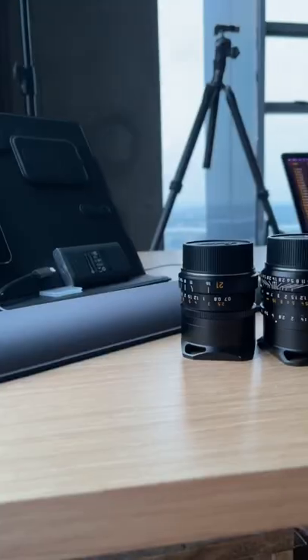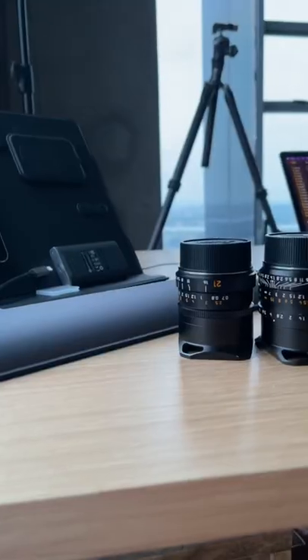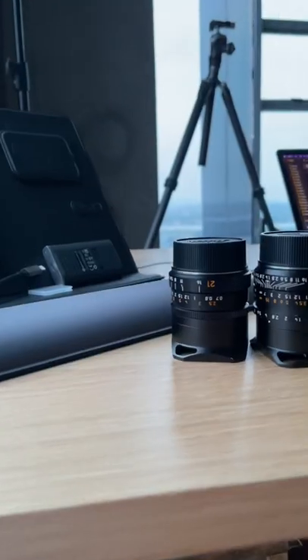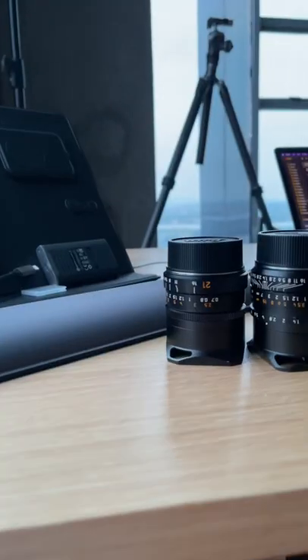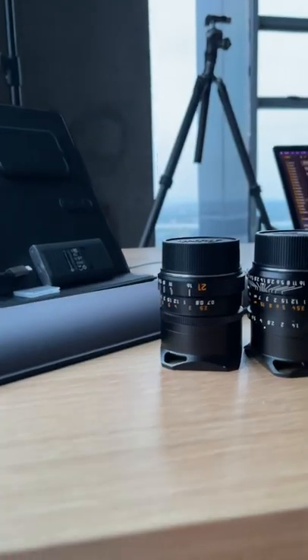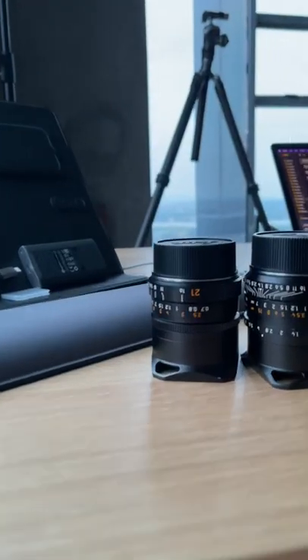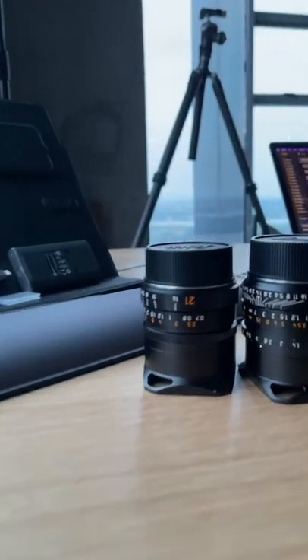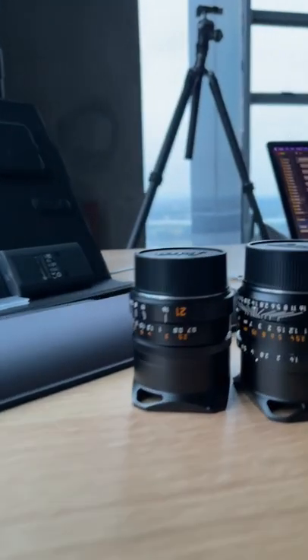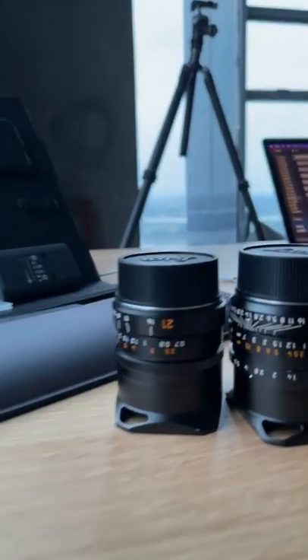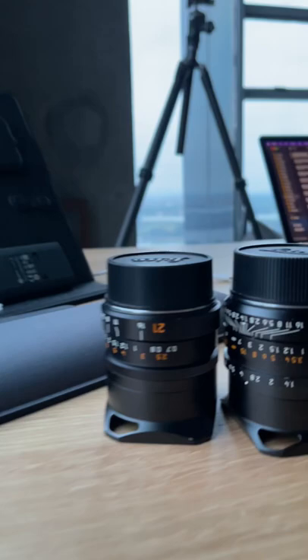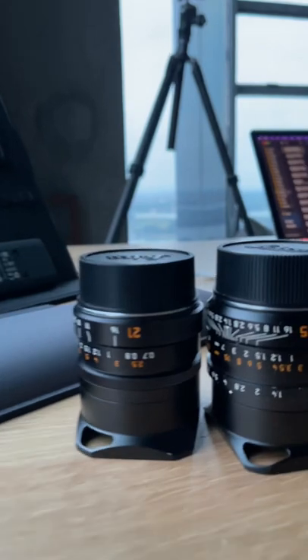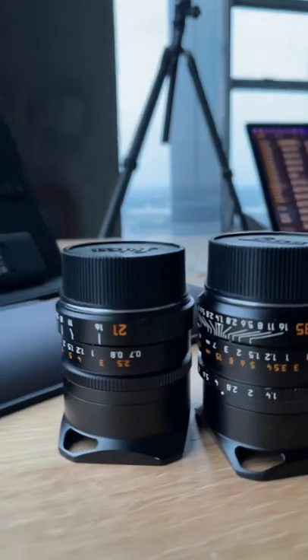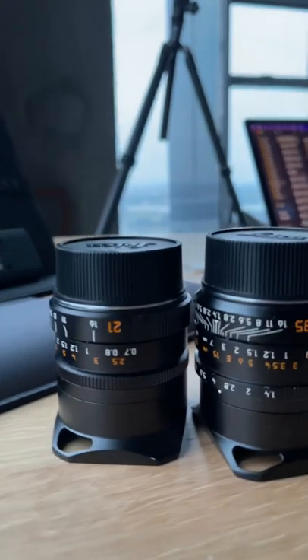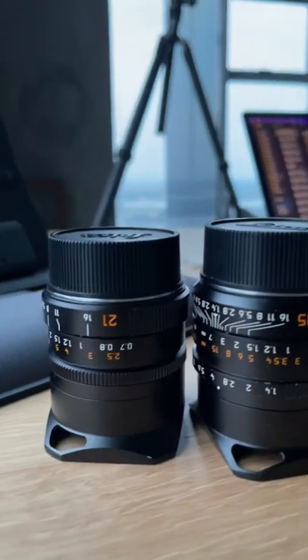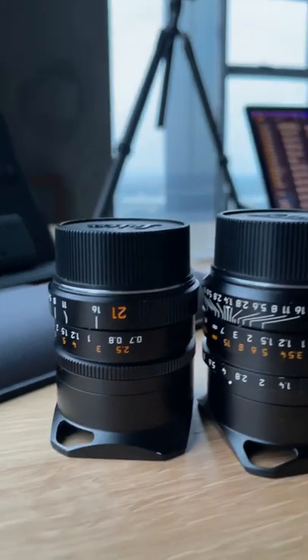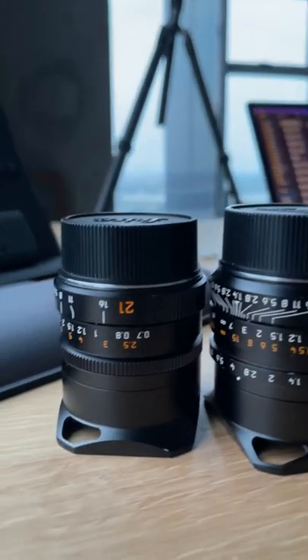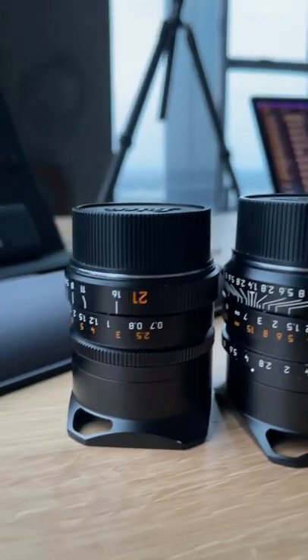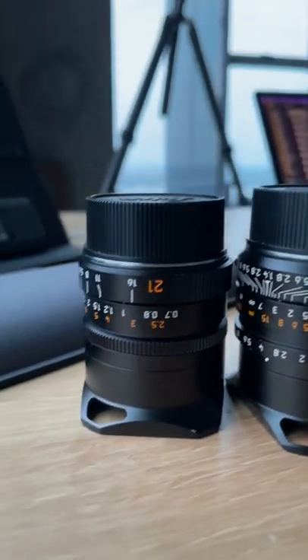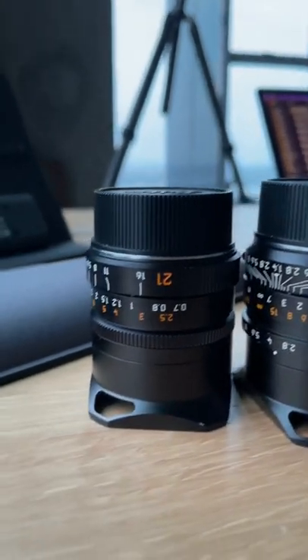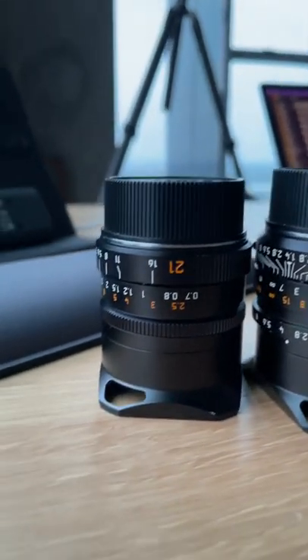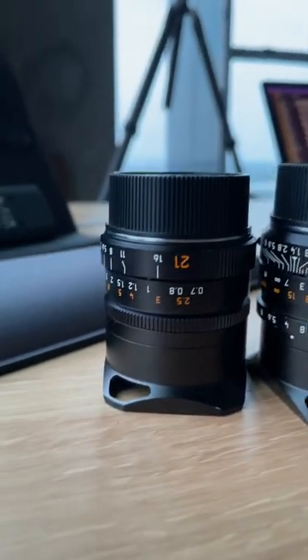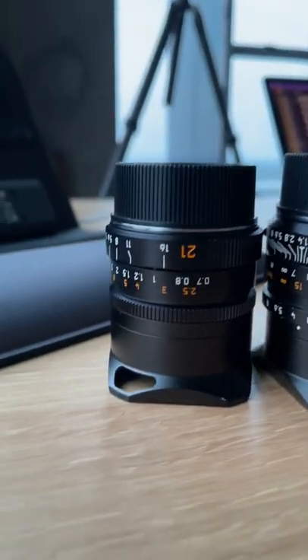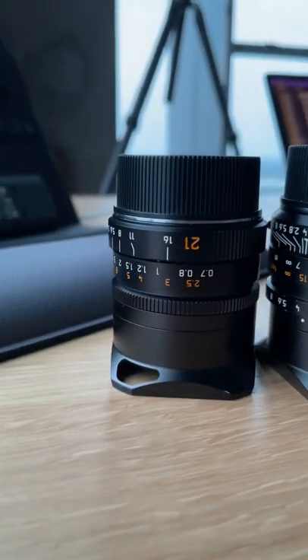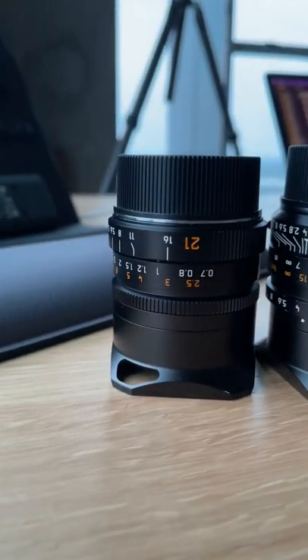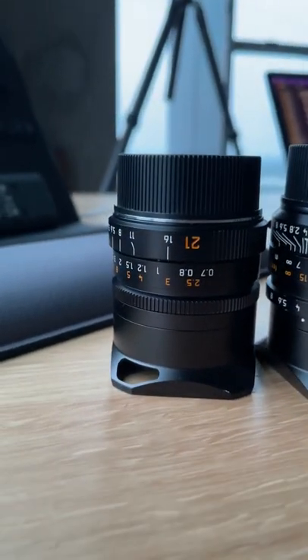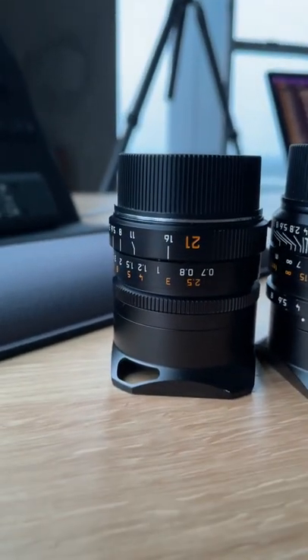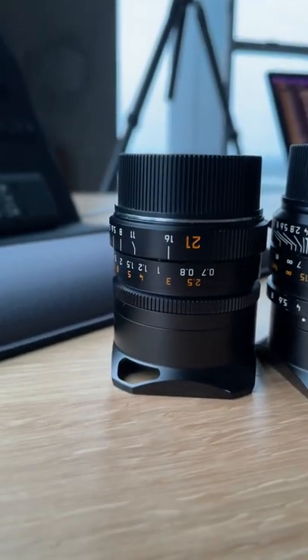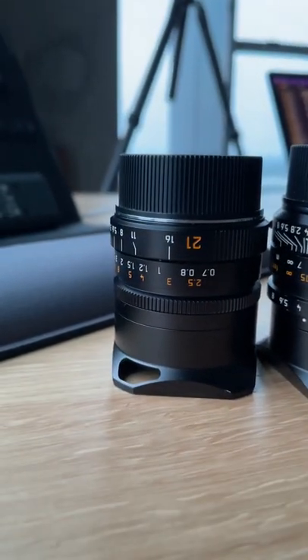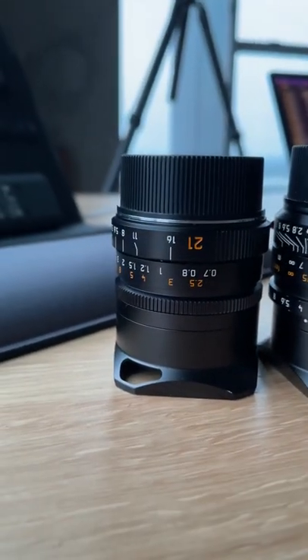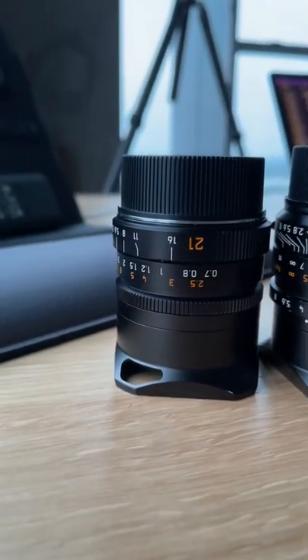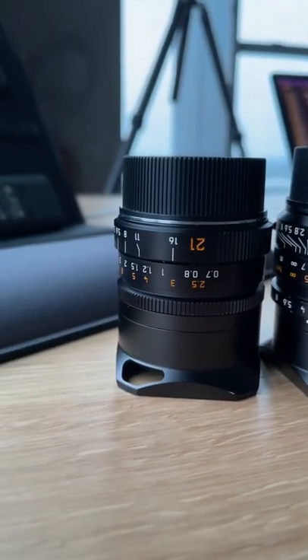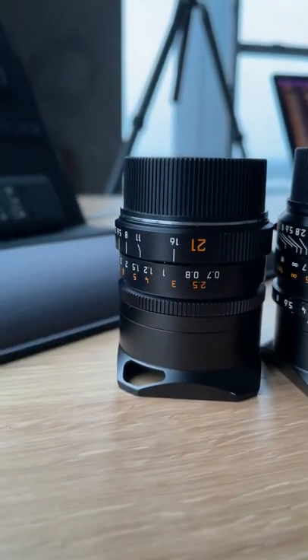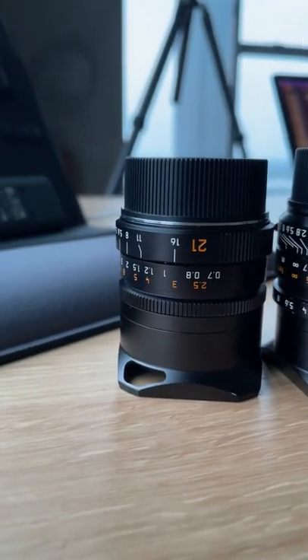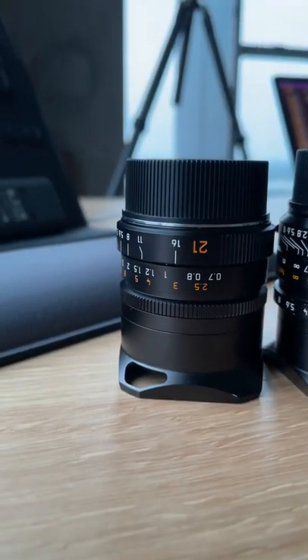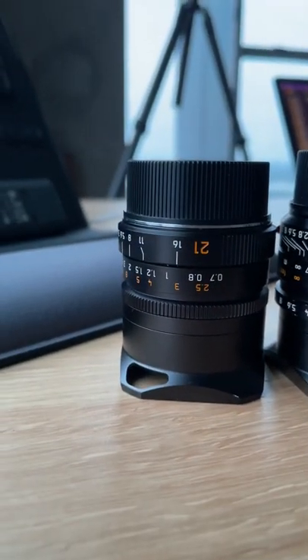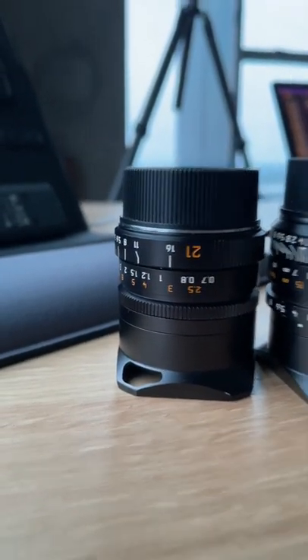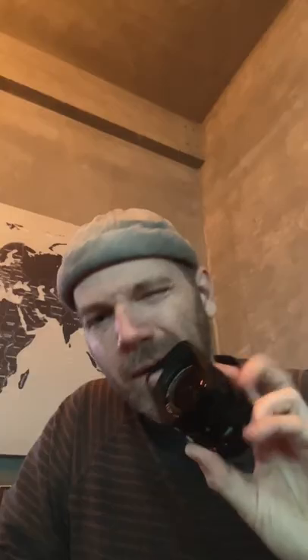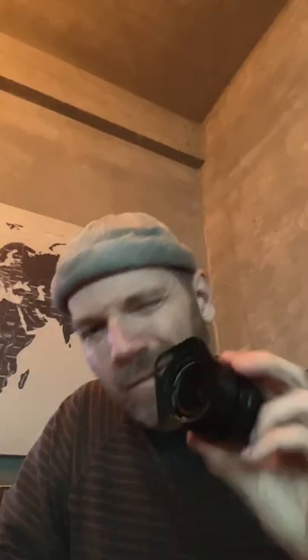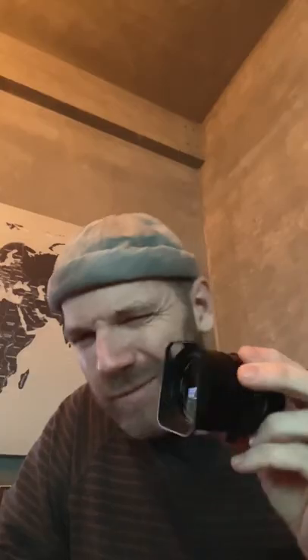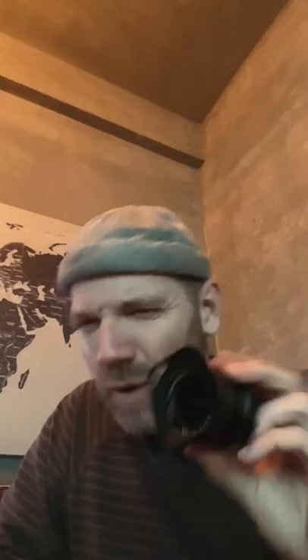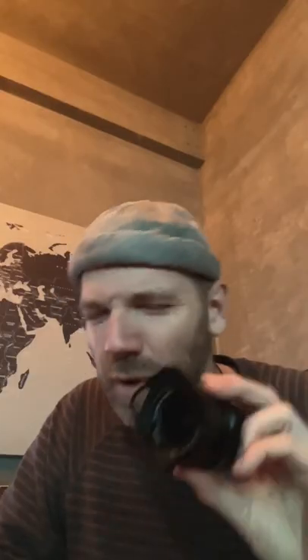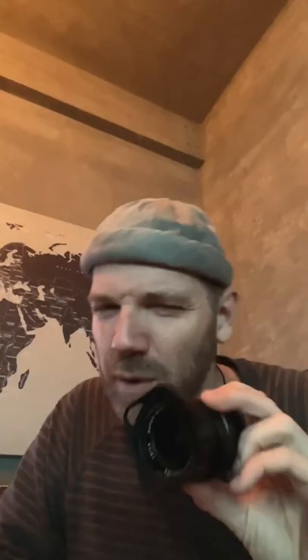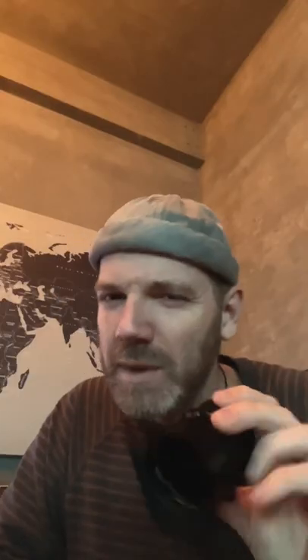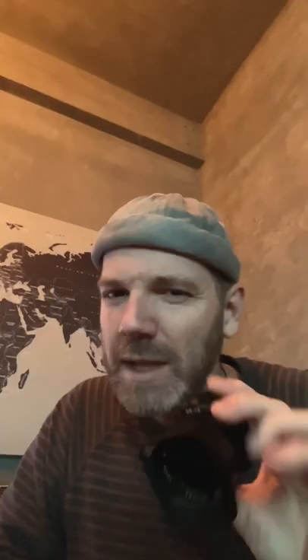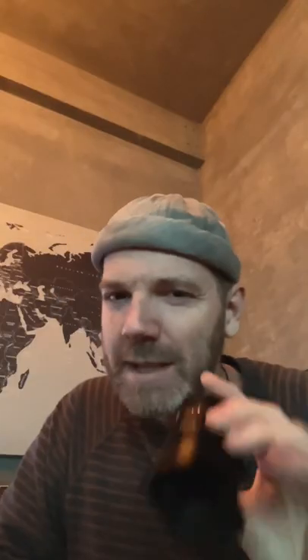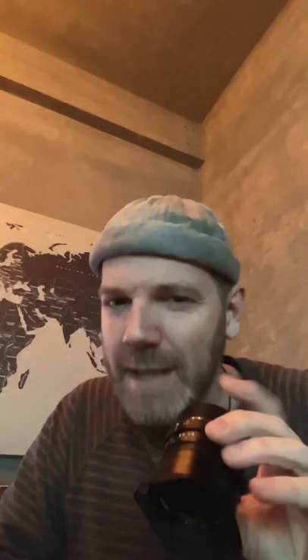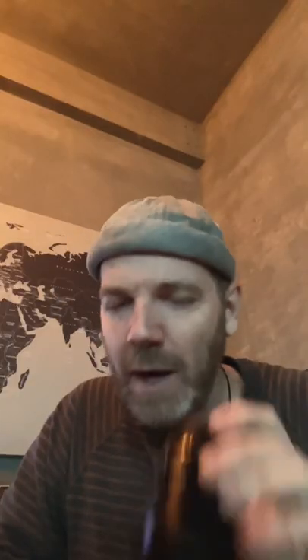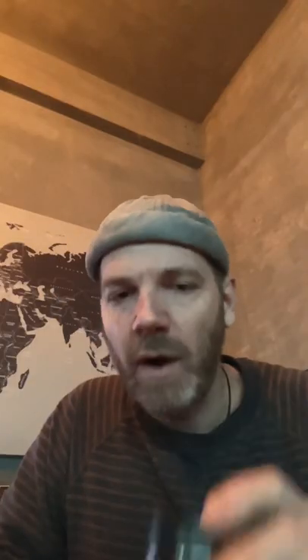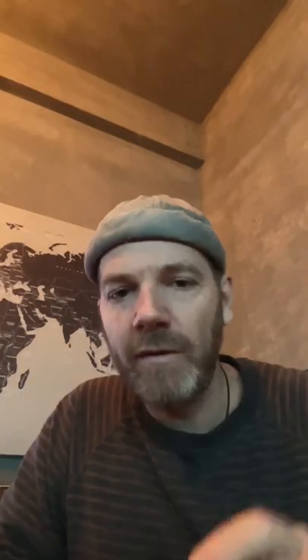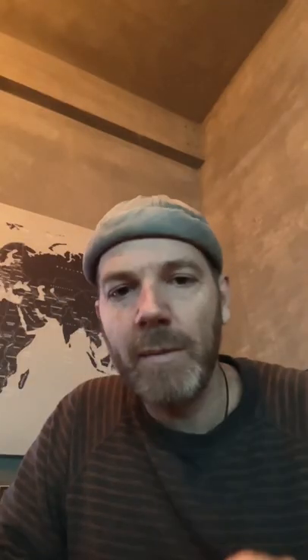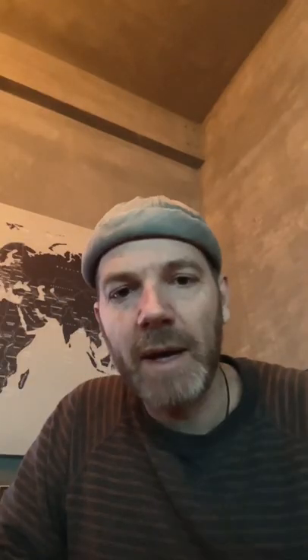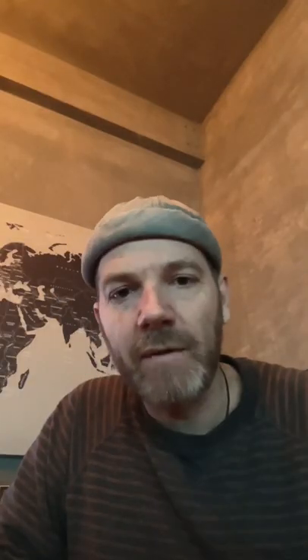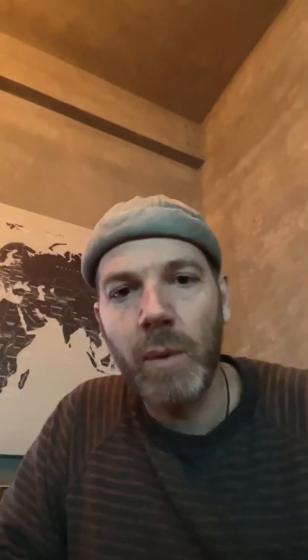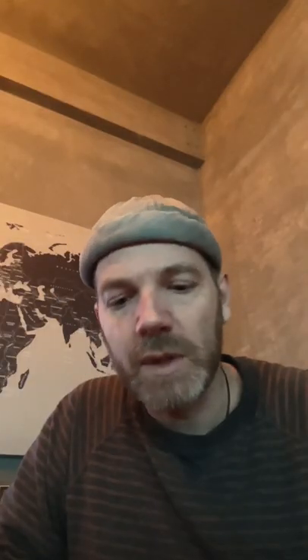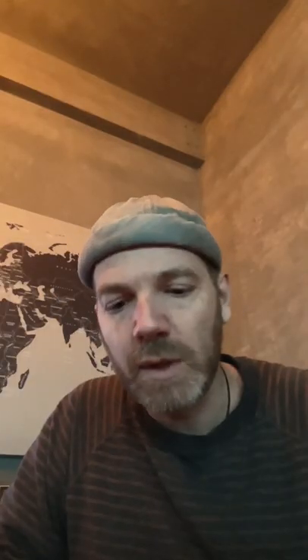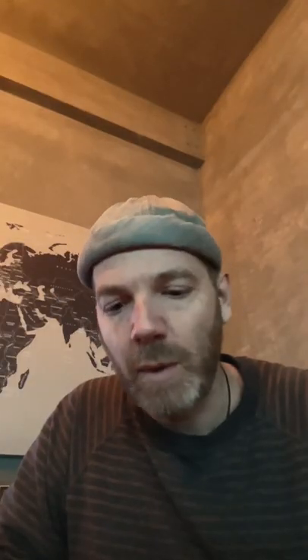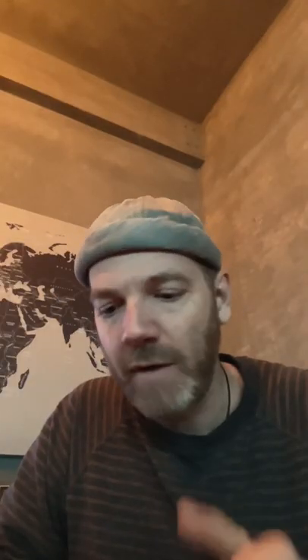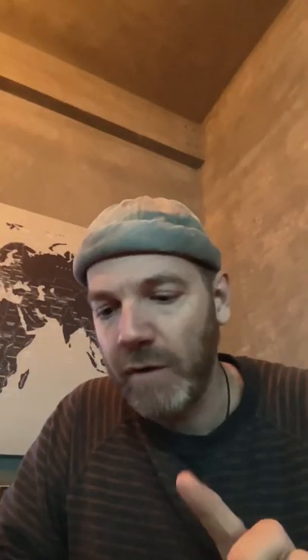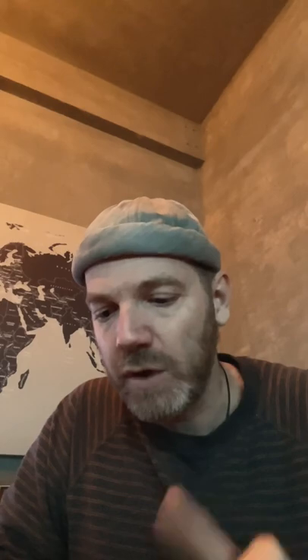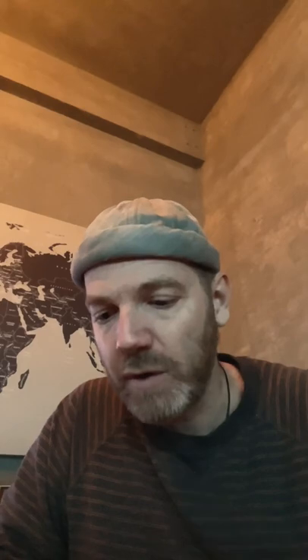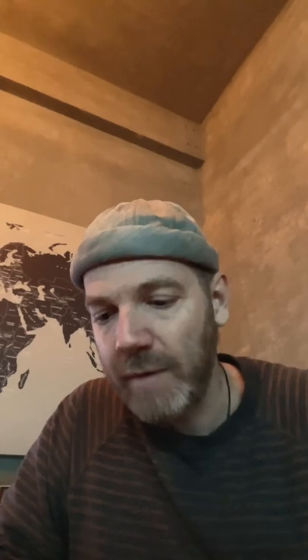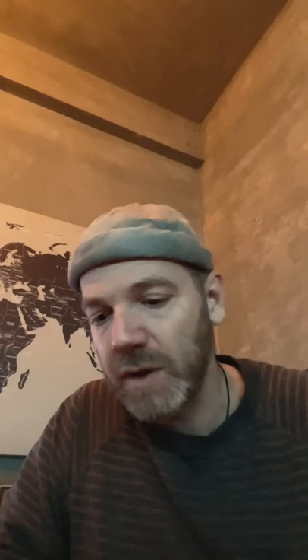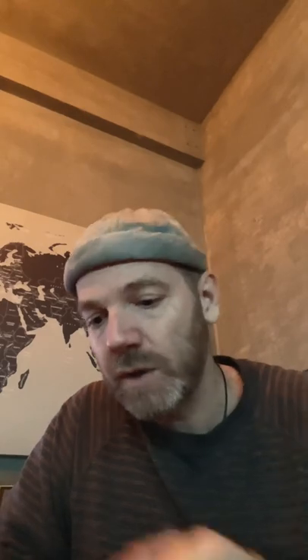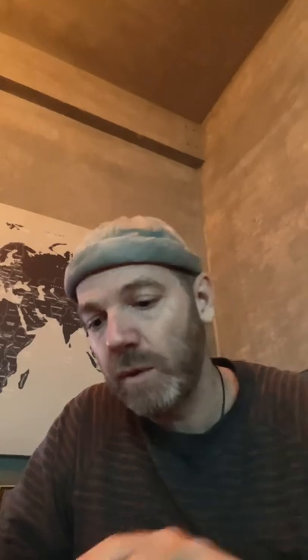Starting here with the Leica Super Elmar 21 3.4. Don't use this that often, but every once in a while for a travel story.